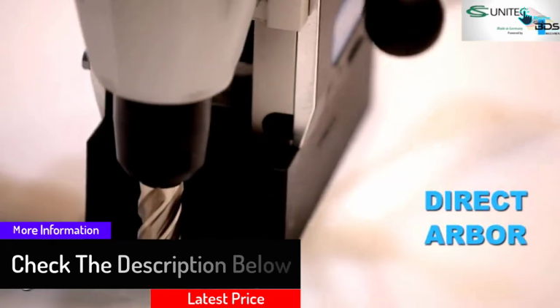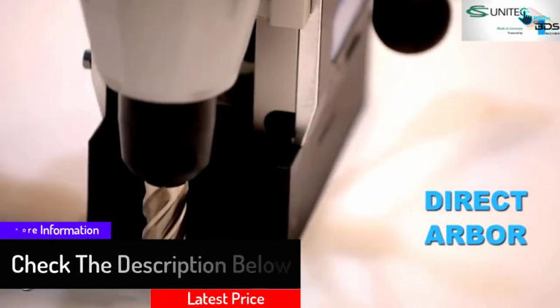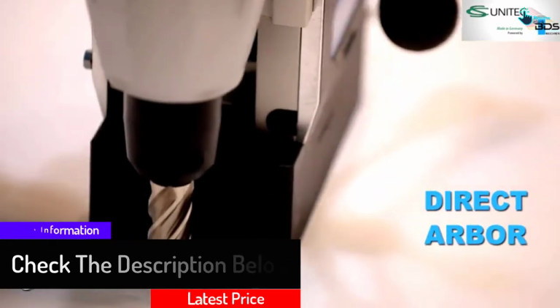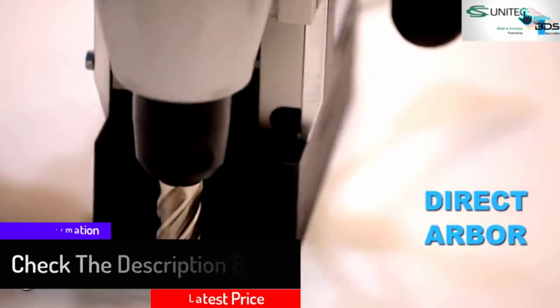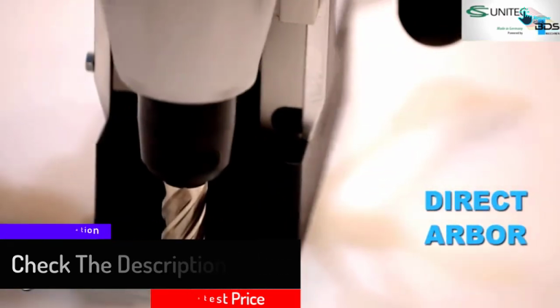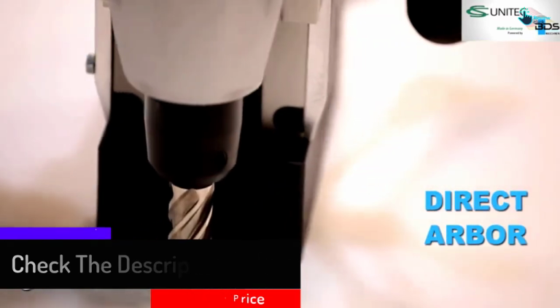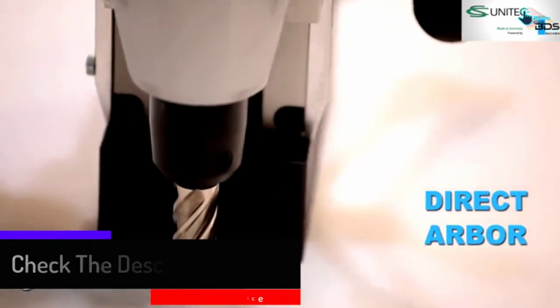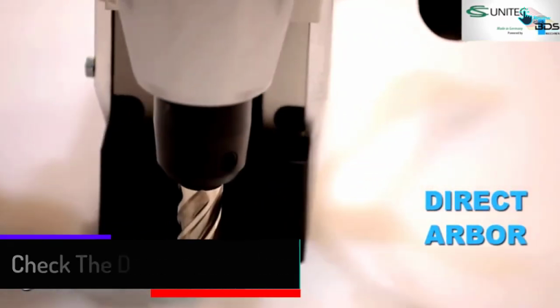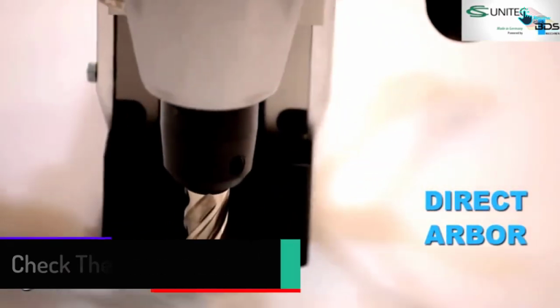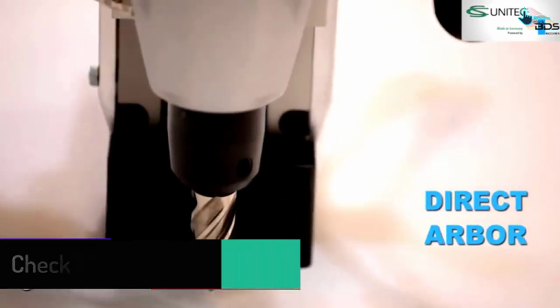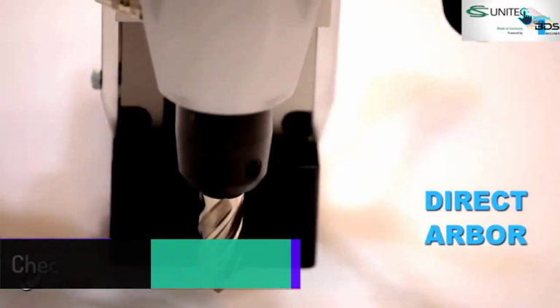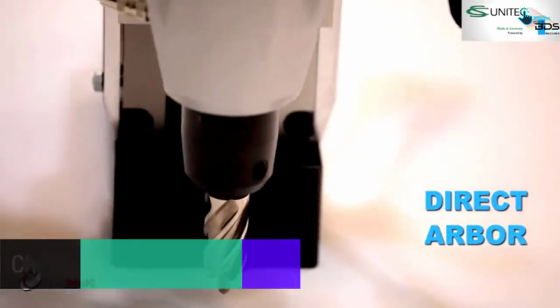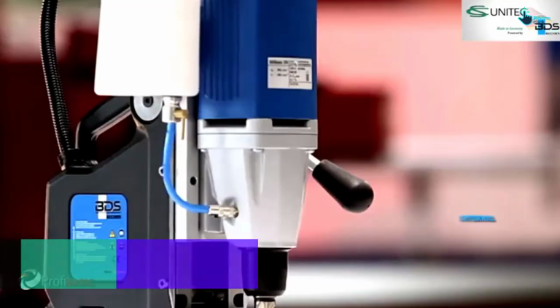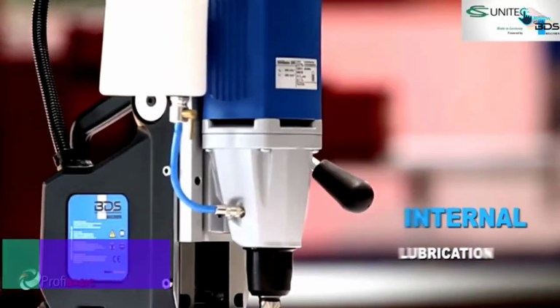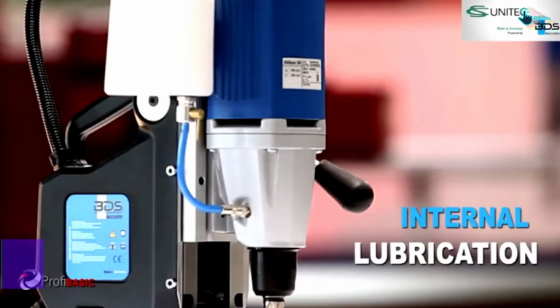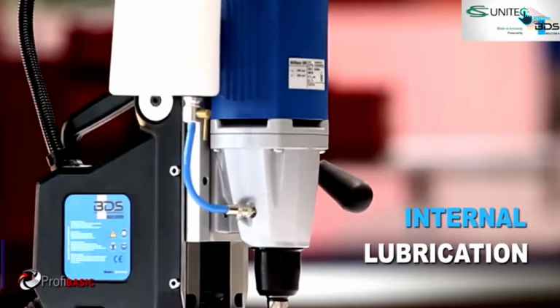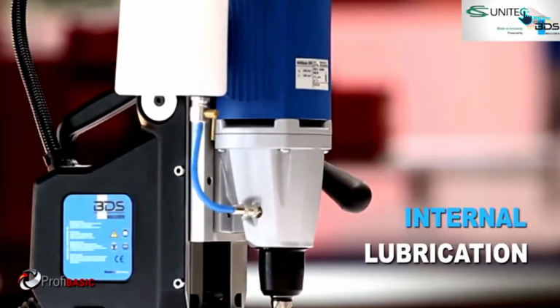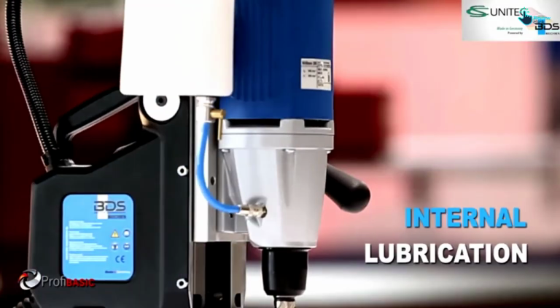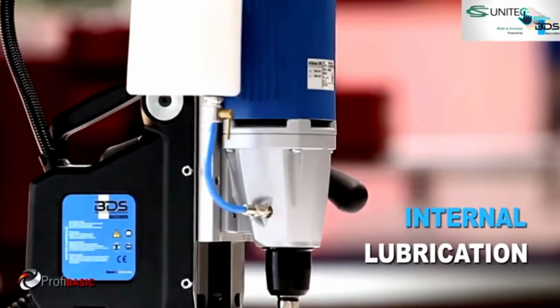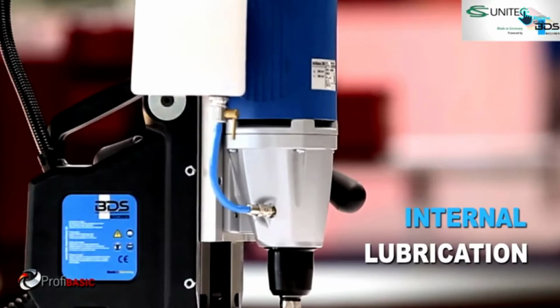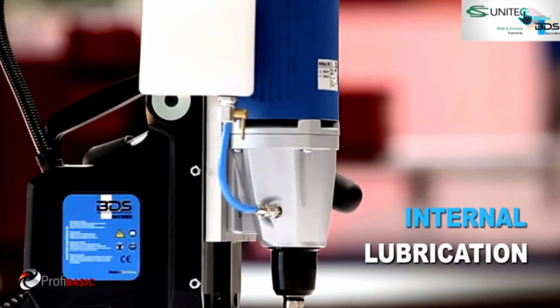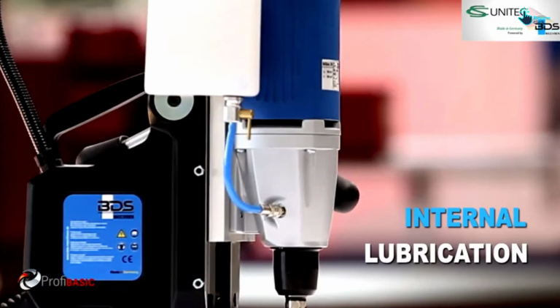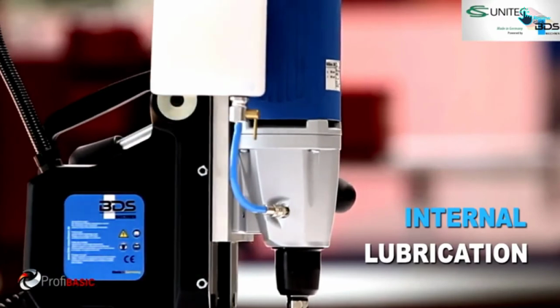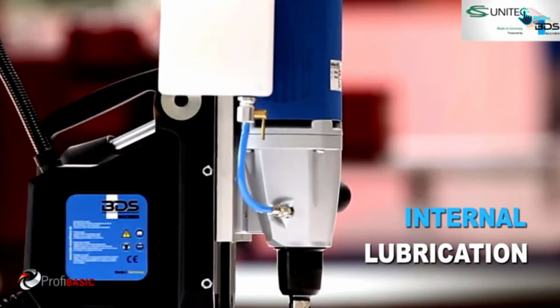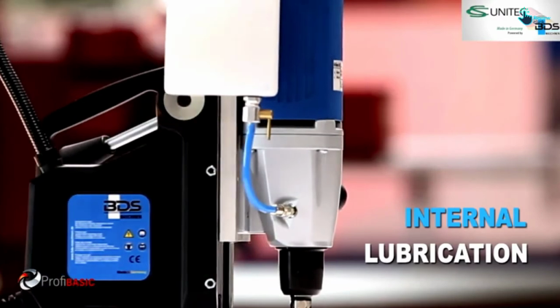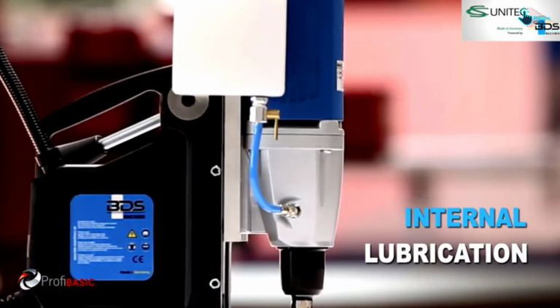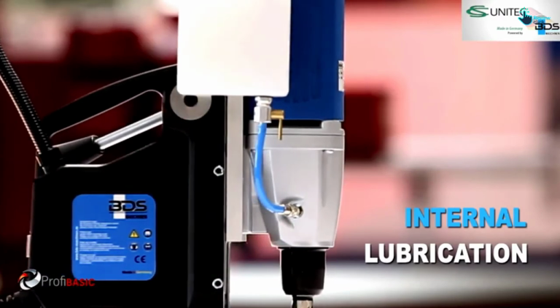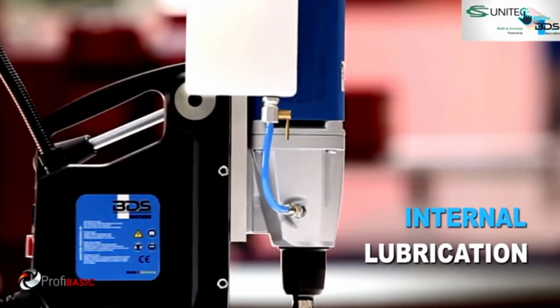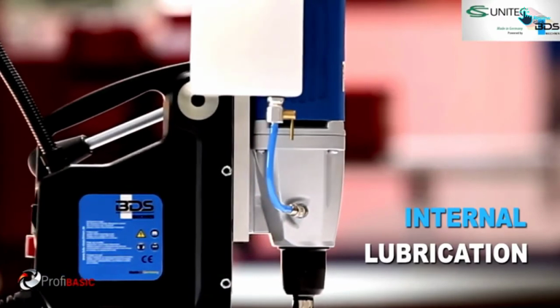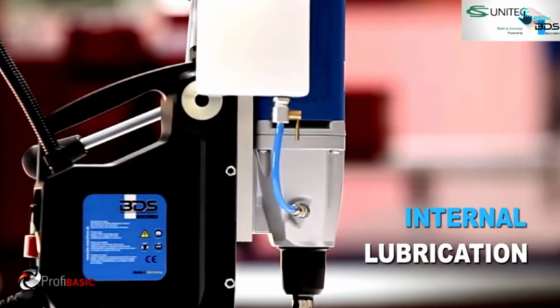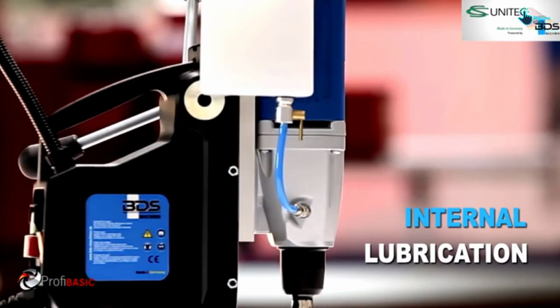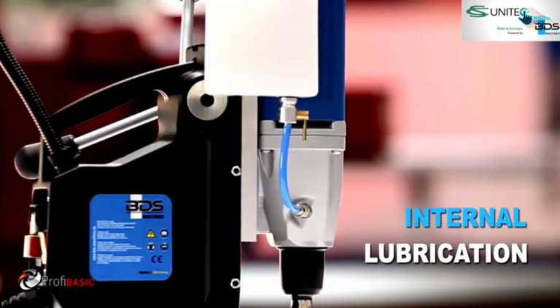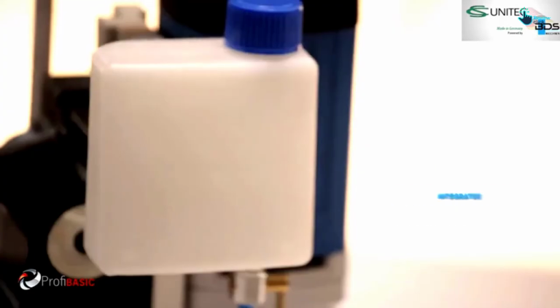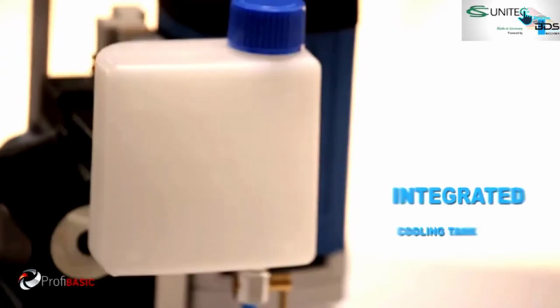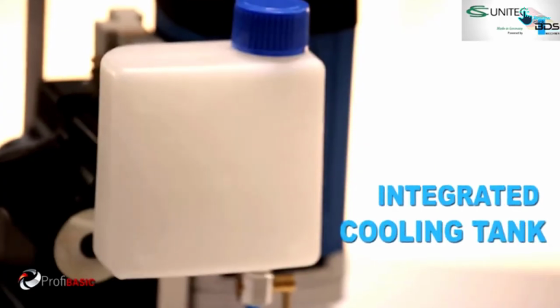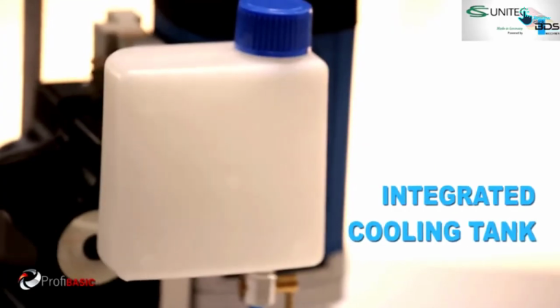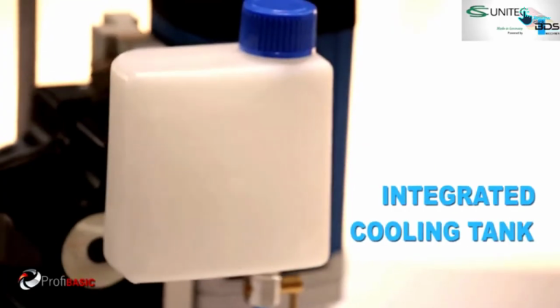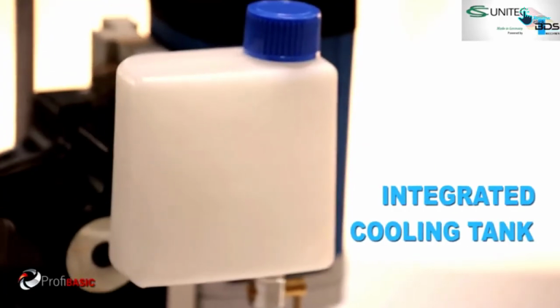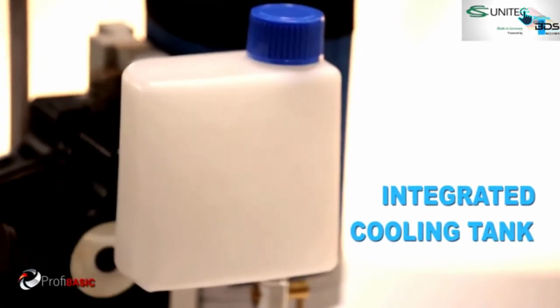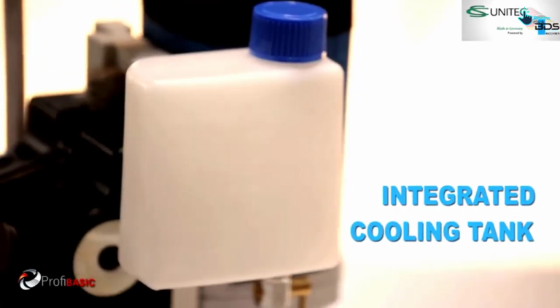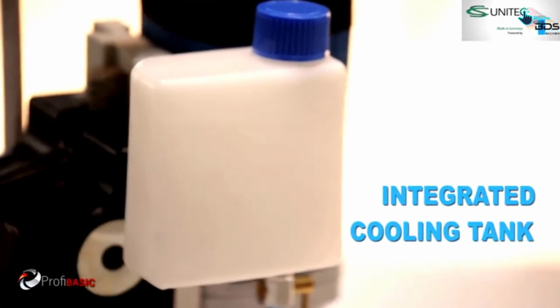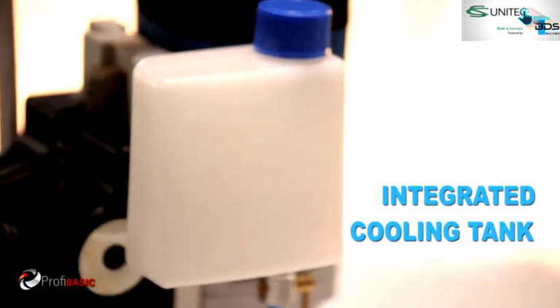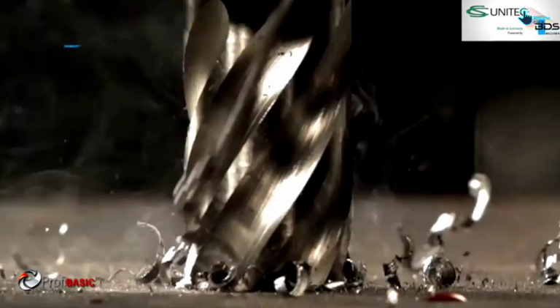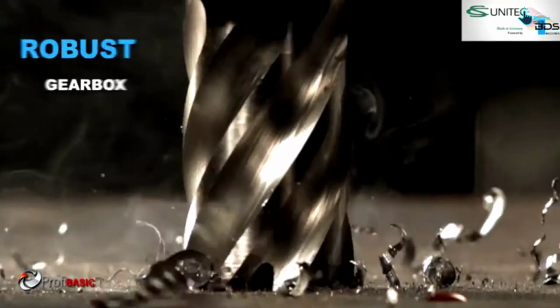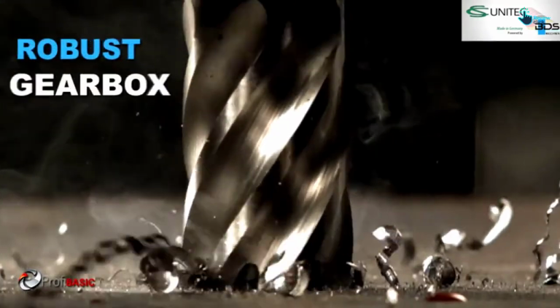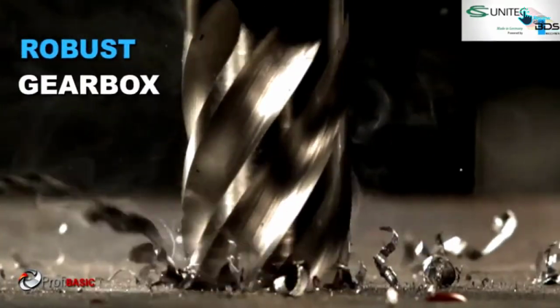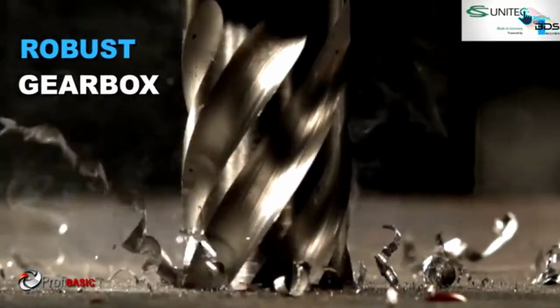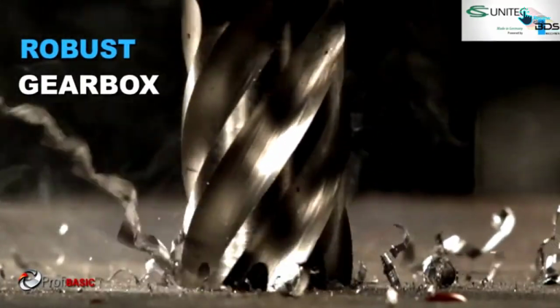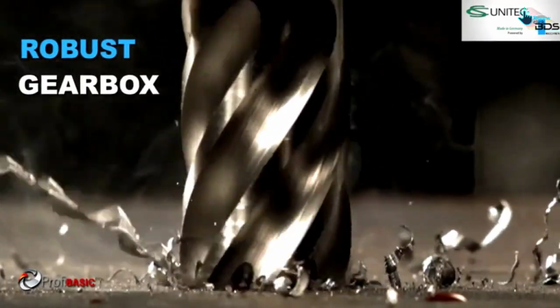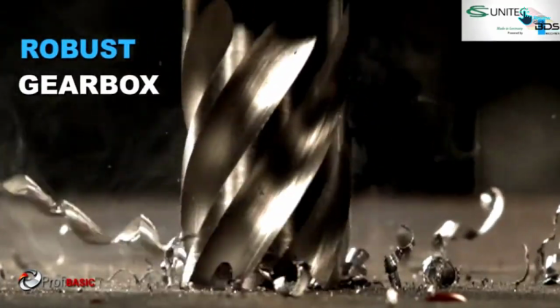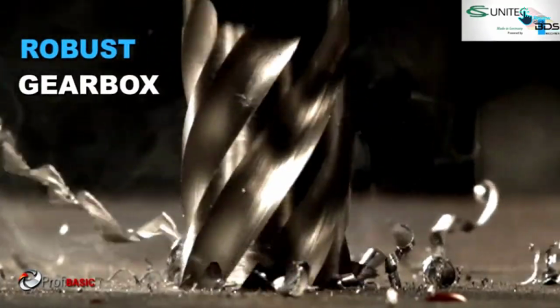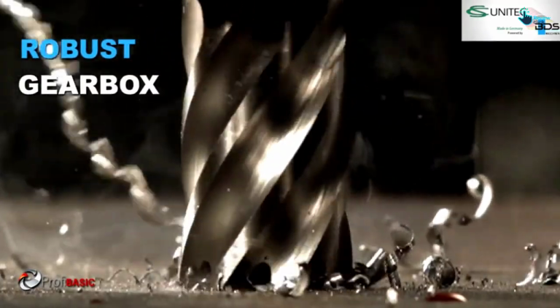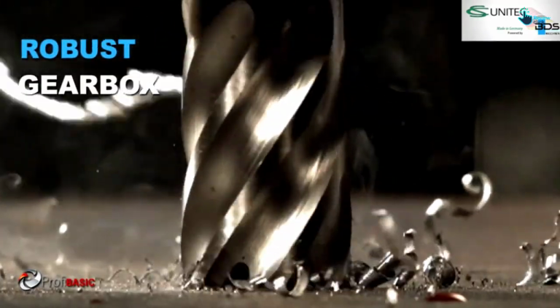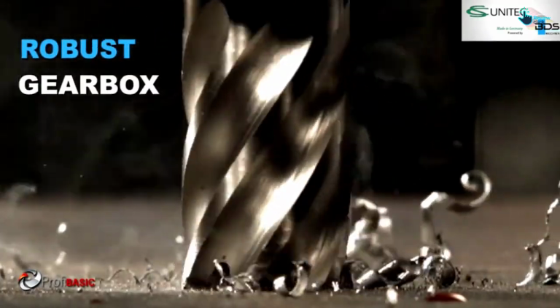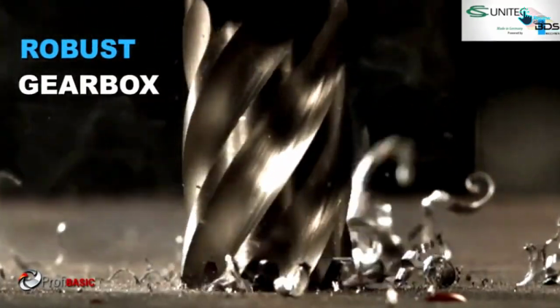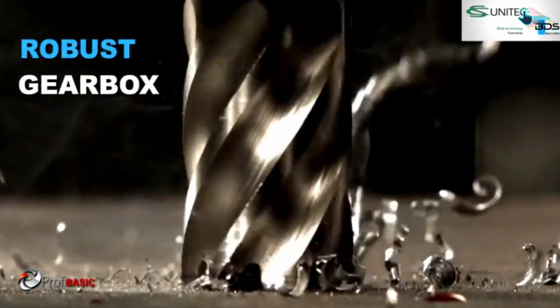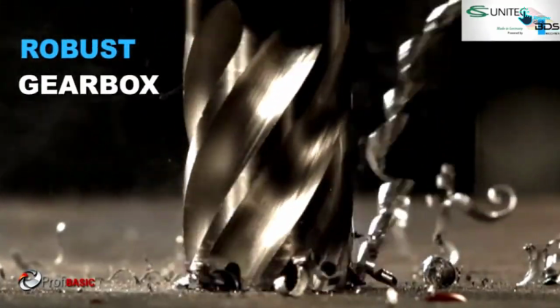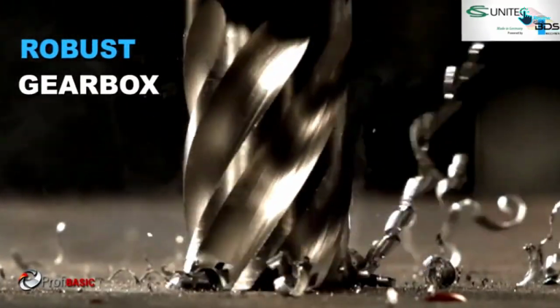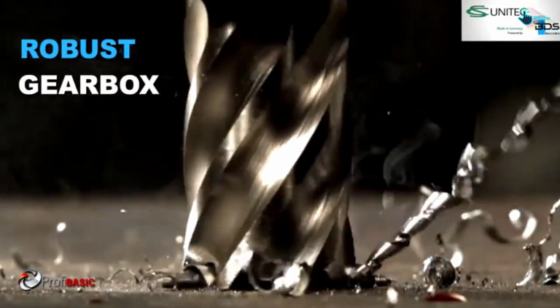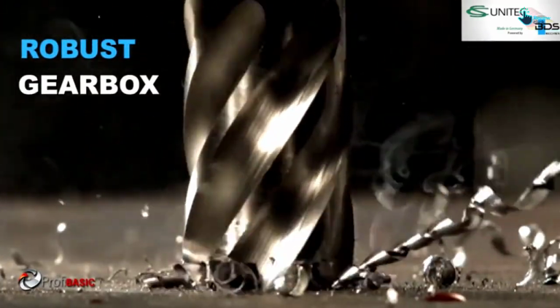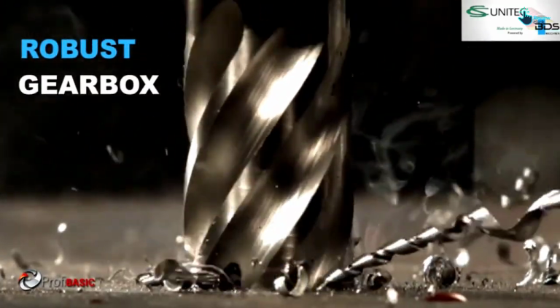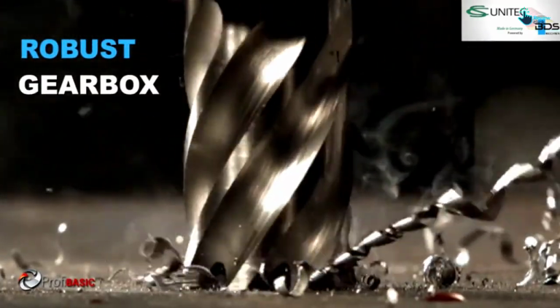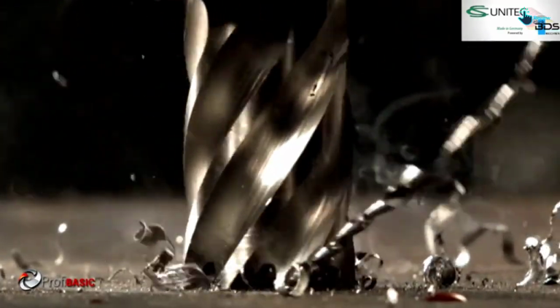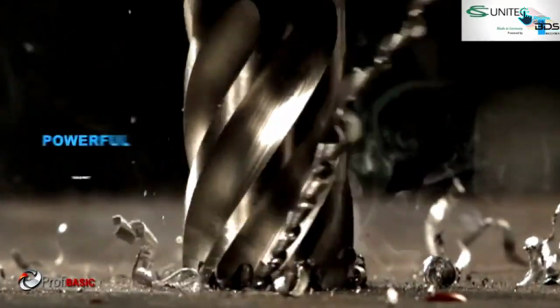Its compact, lightweight, and maneuverable design allows you to use it in small spaces and also take it with you wherever drilling is needed.